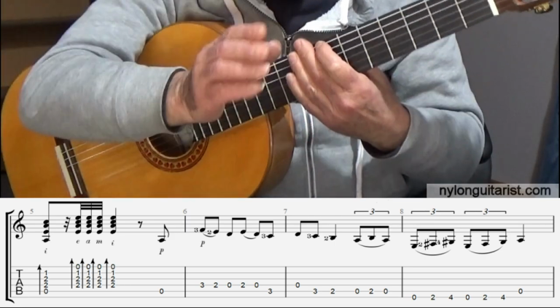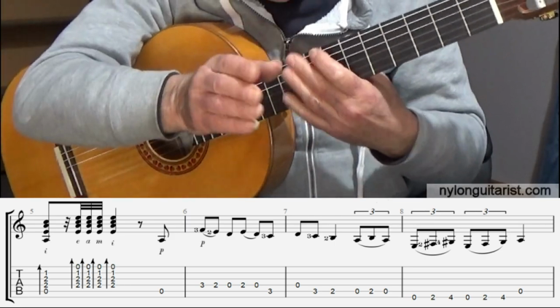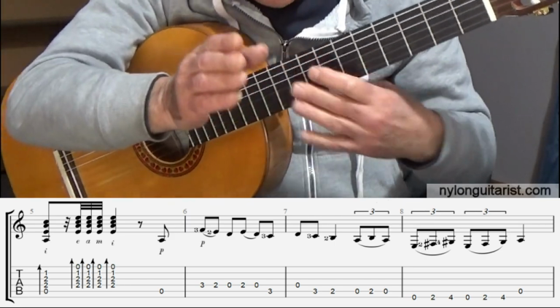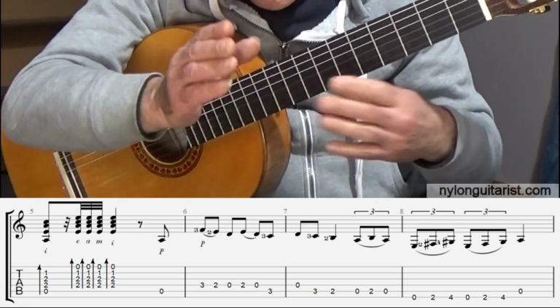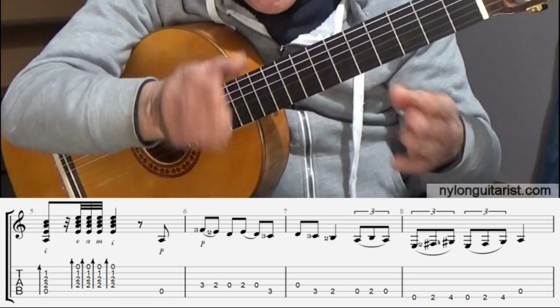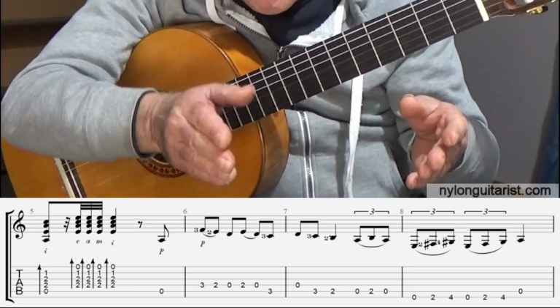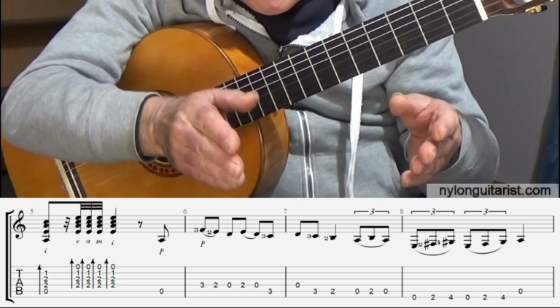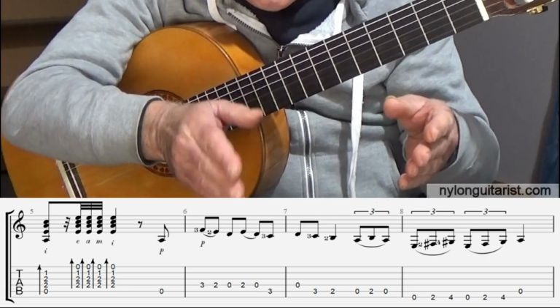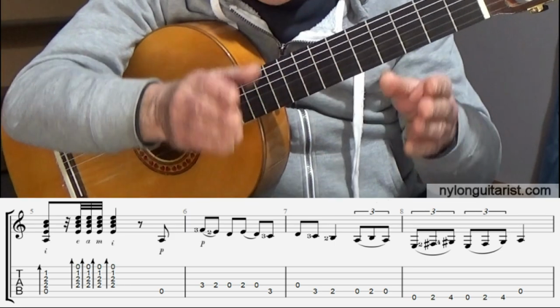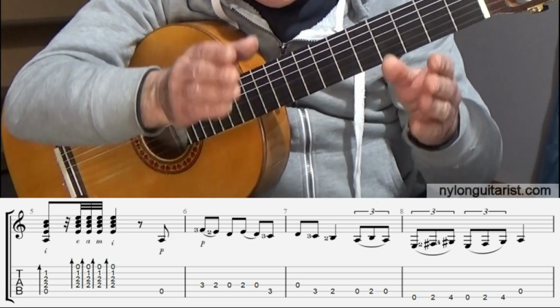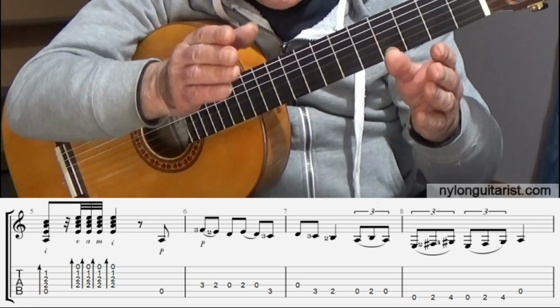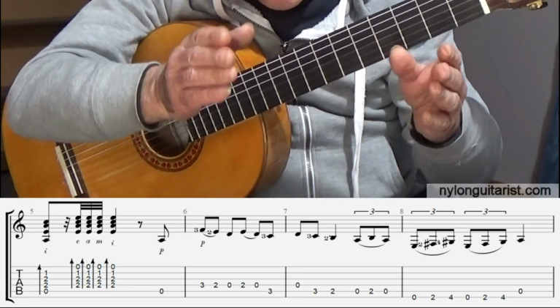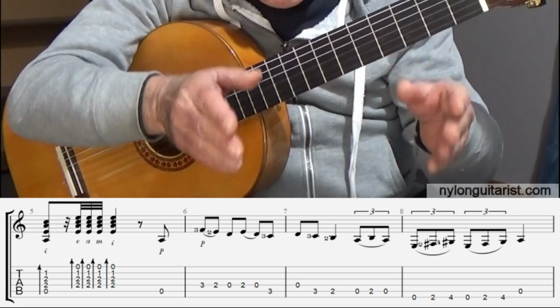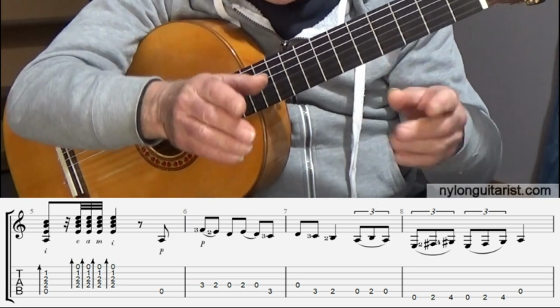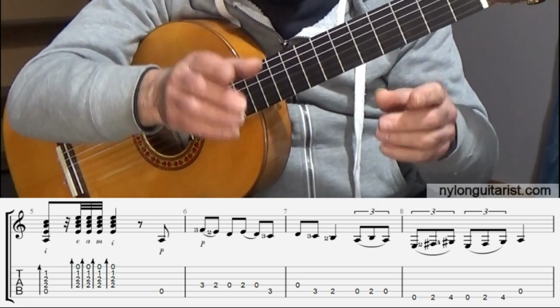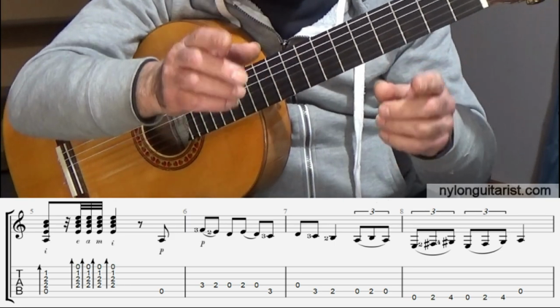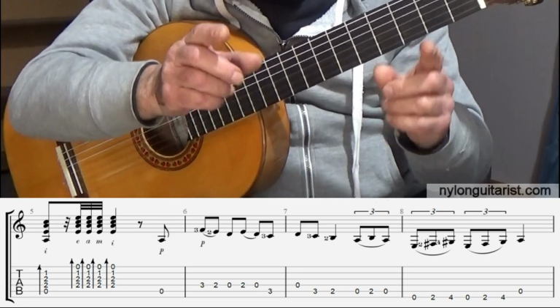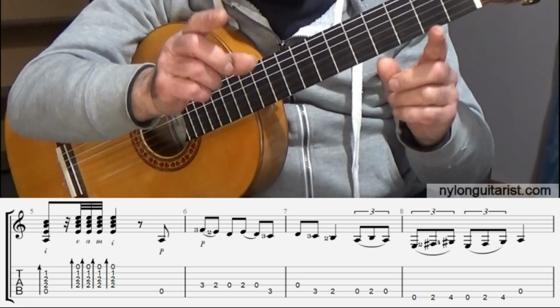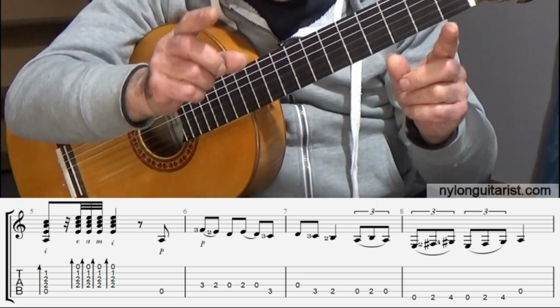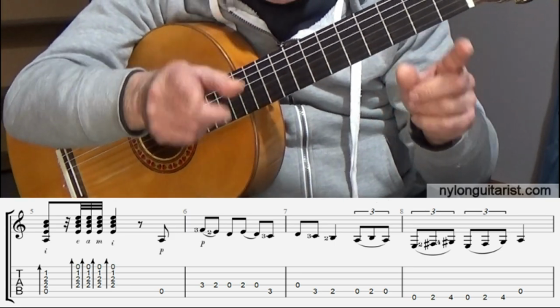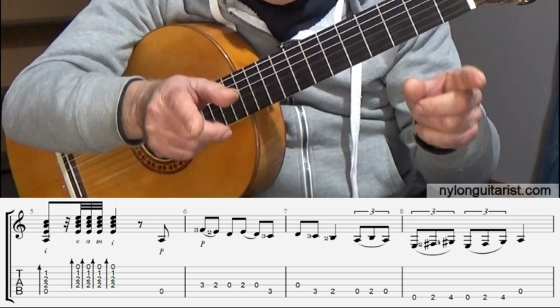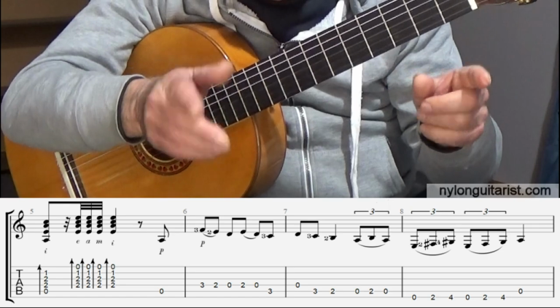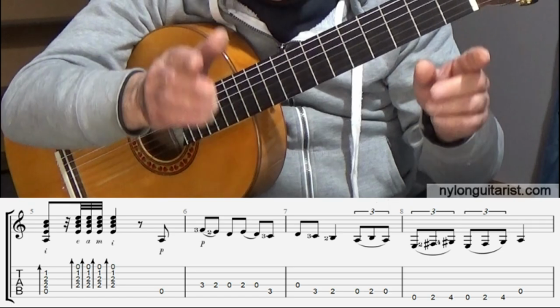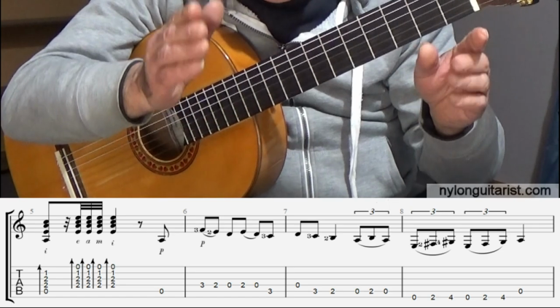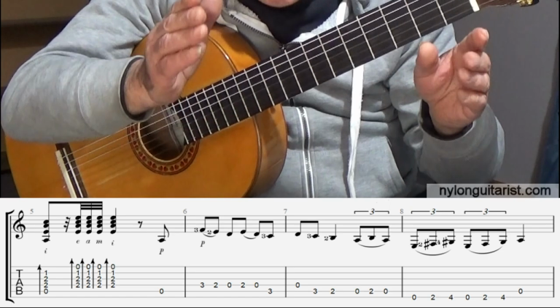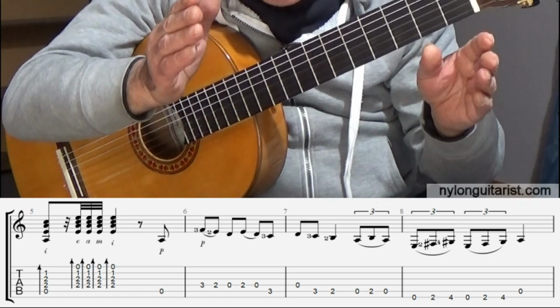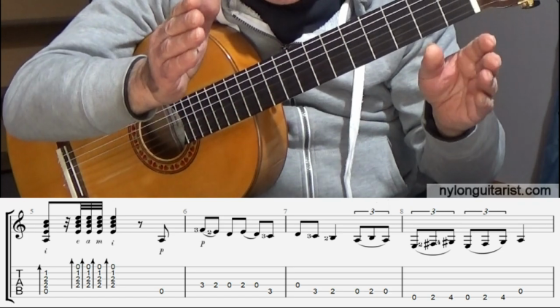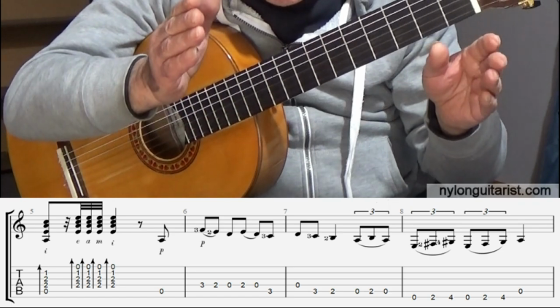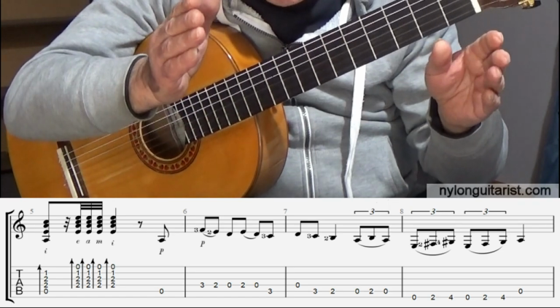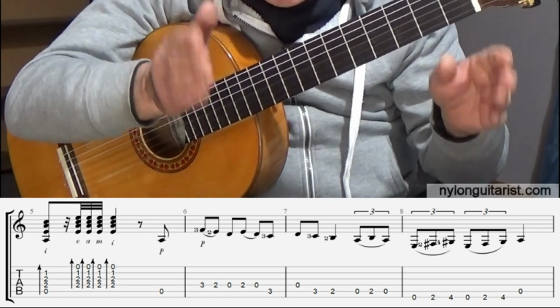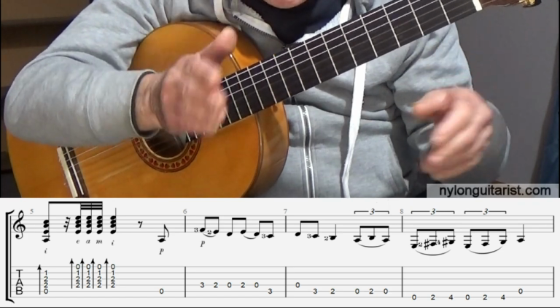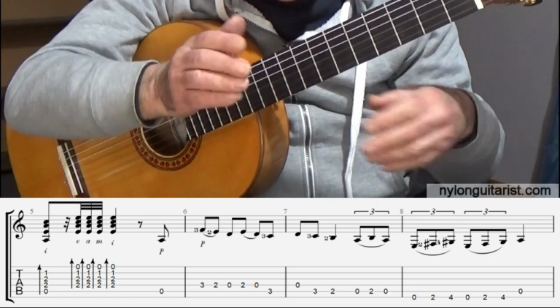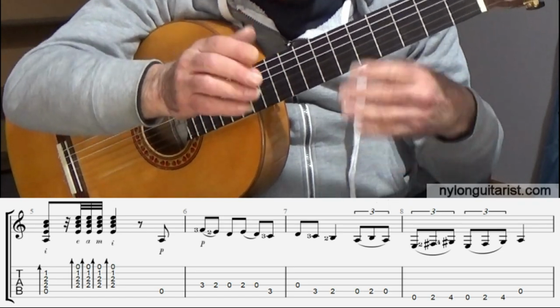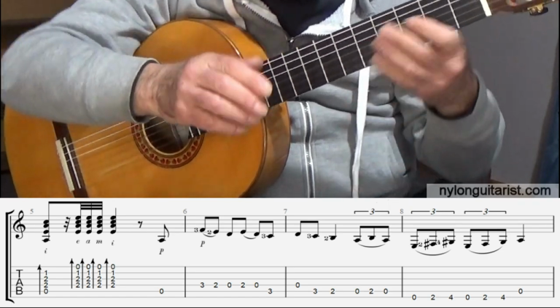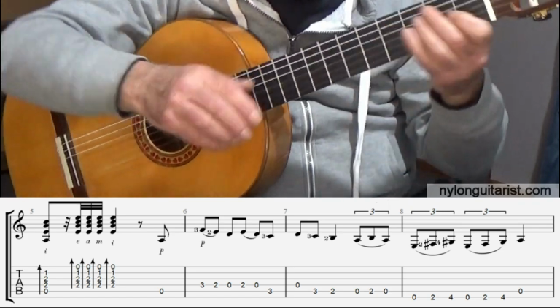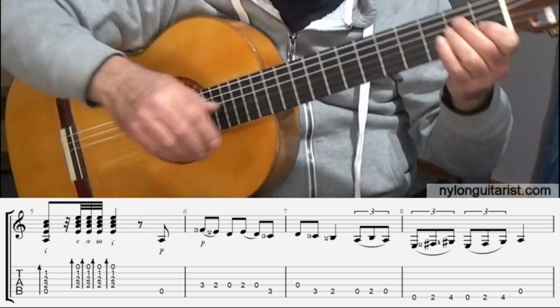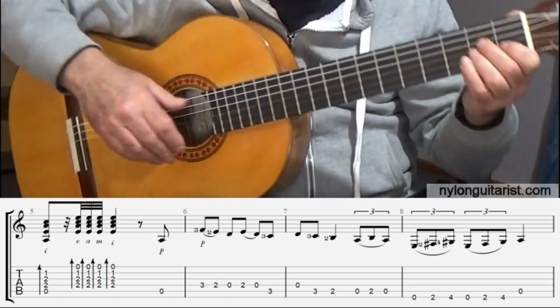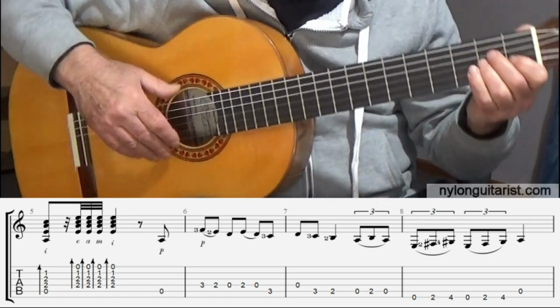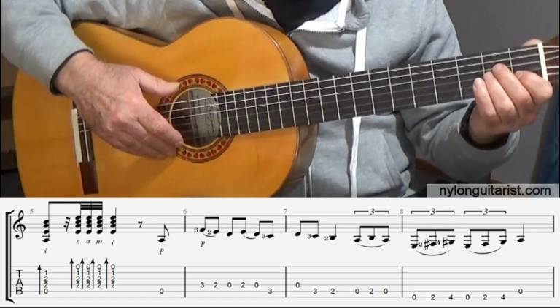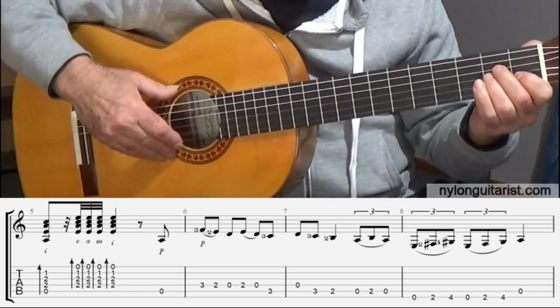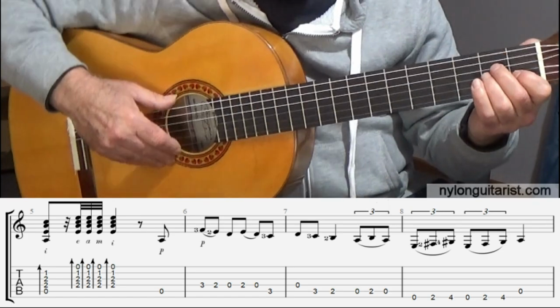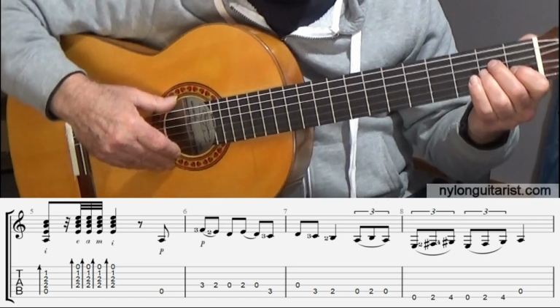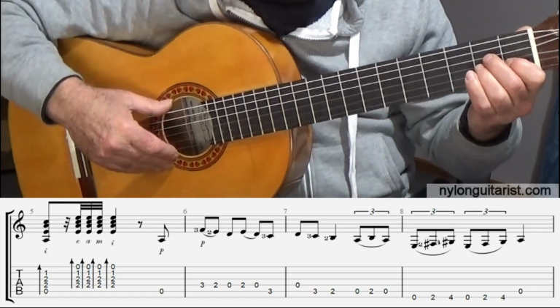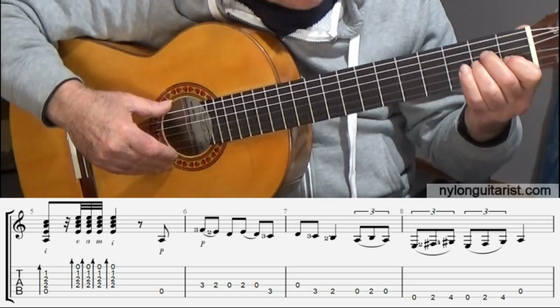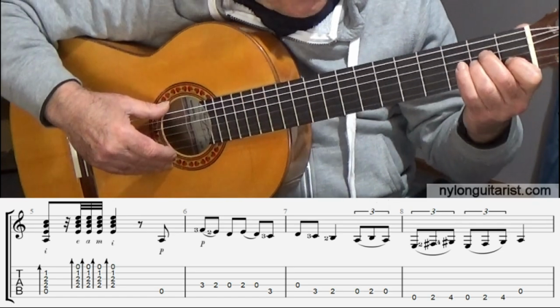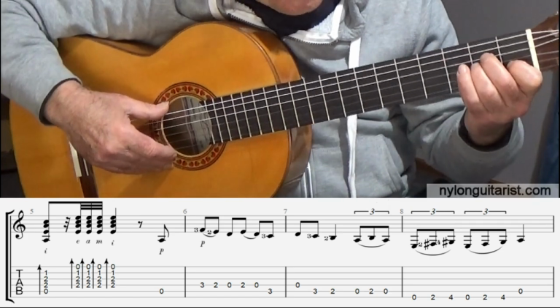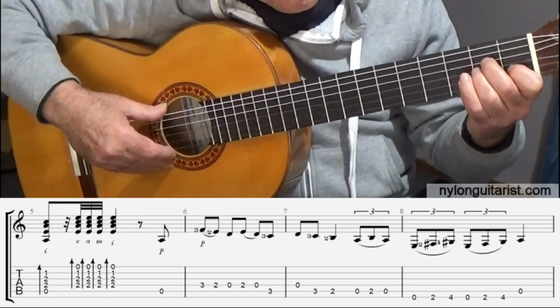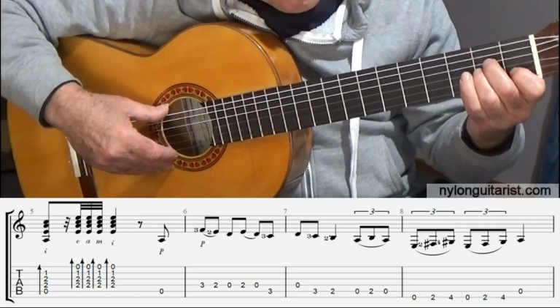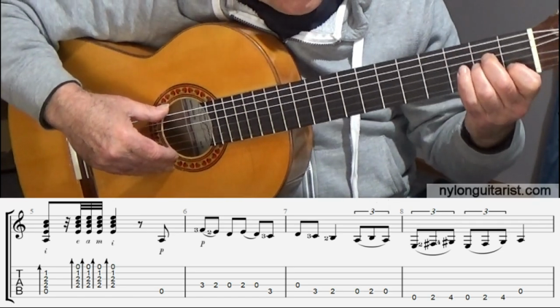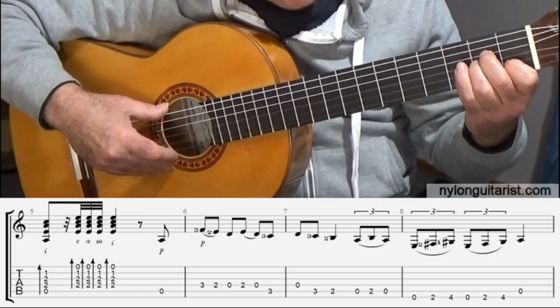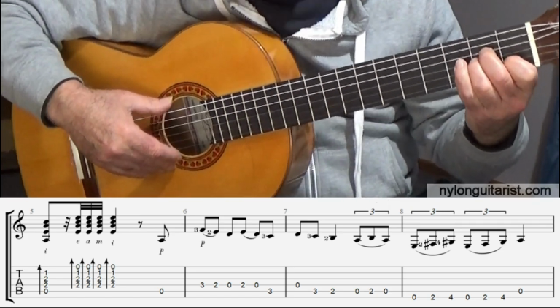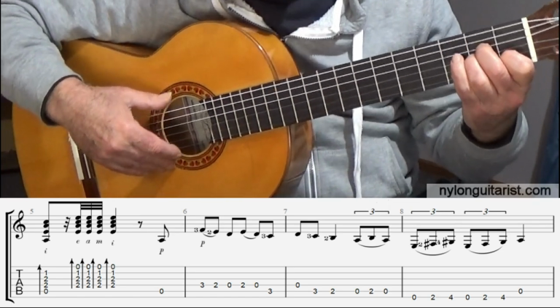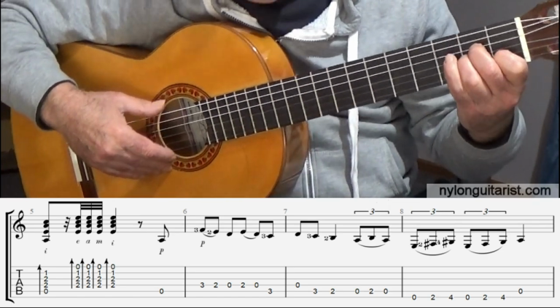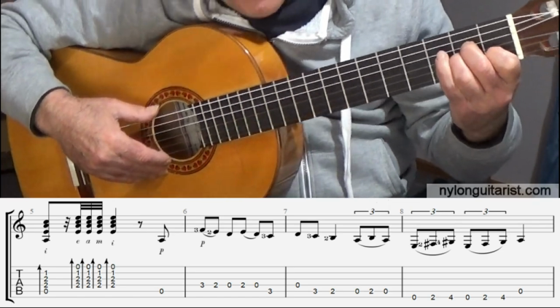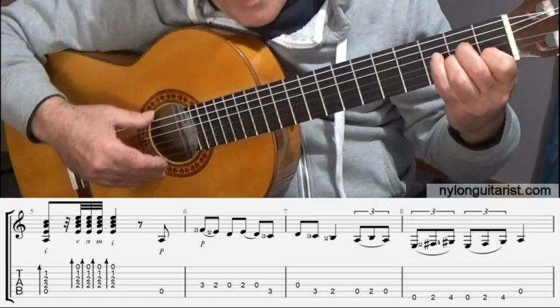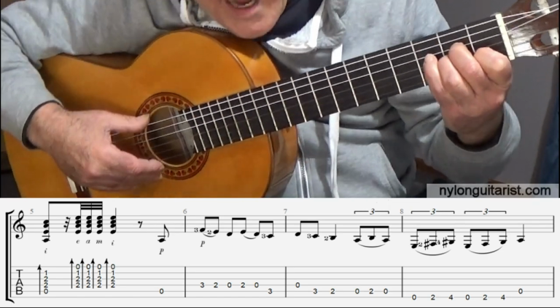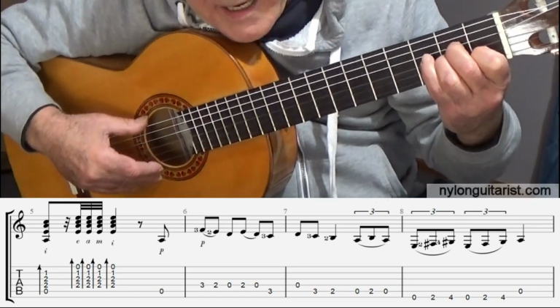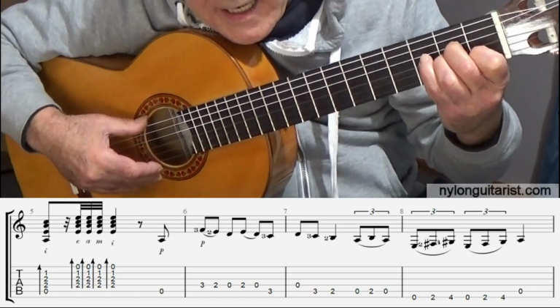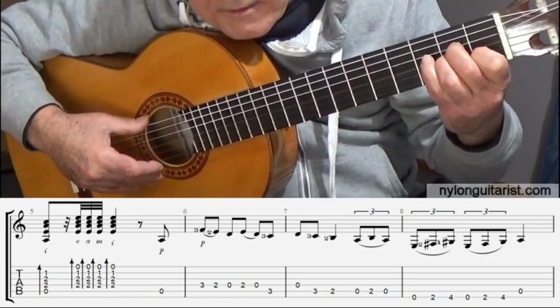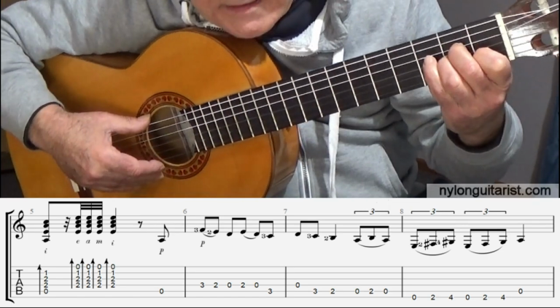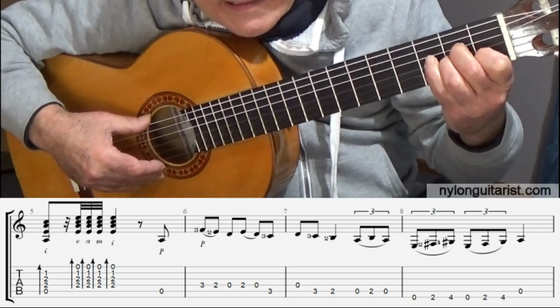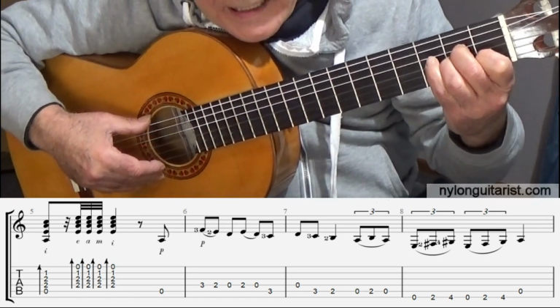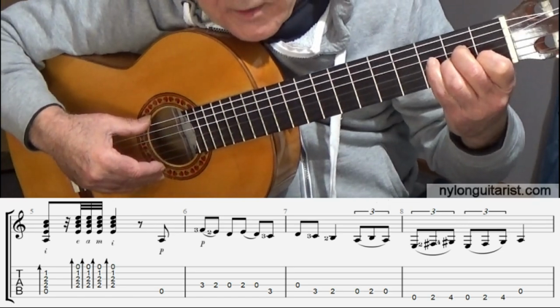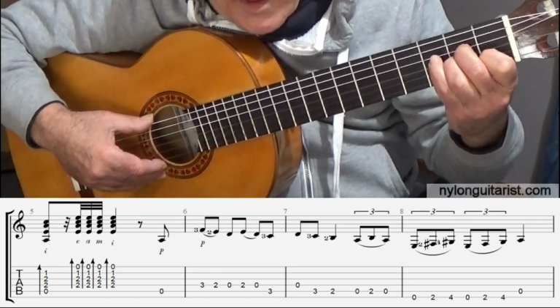I'll do it again and I'll count it. Soleares is counted in sixes — well, that's how I count it anyway.